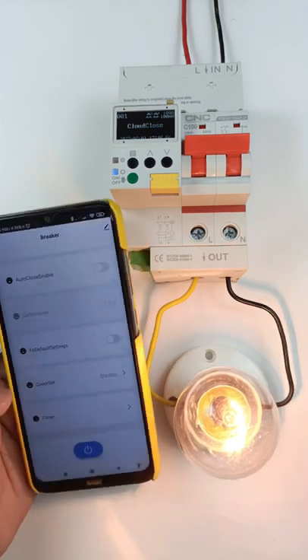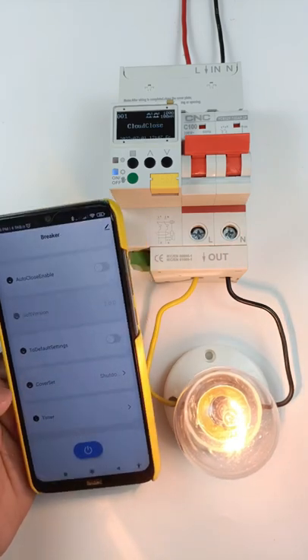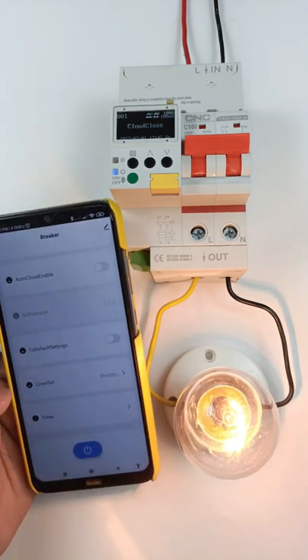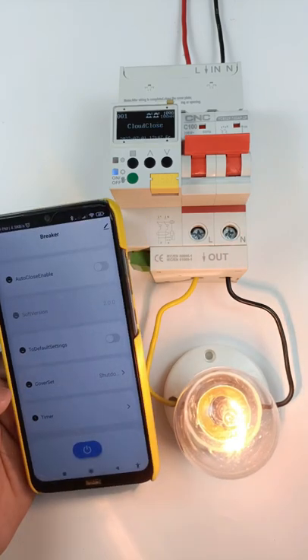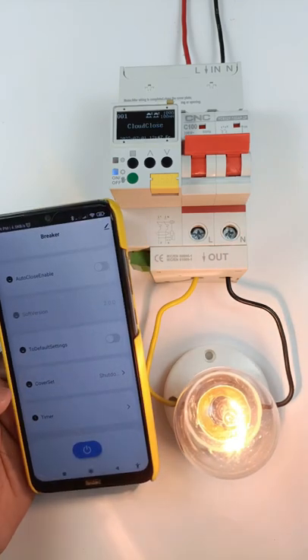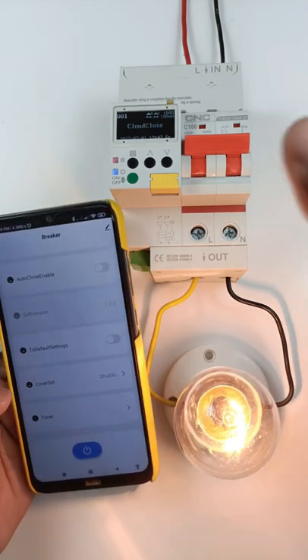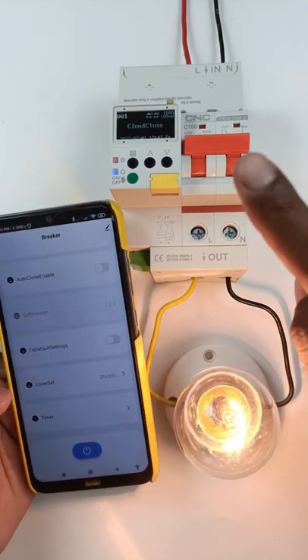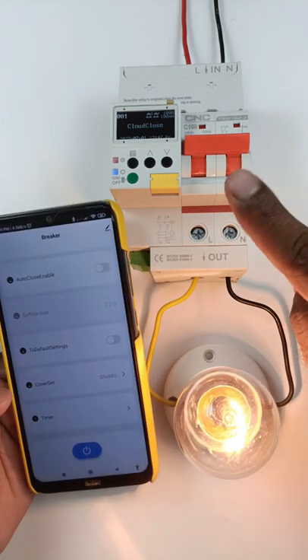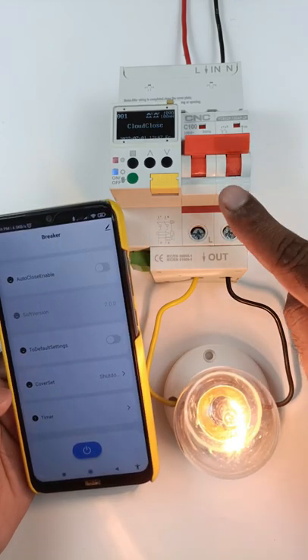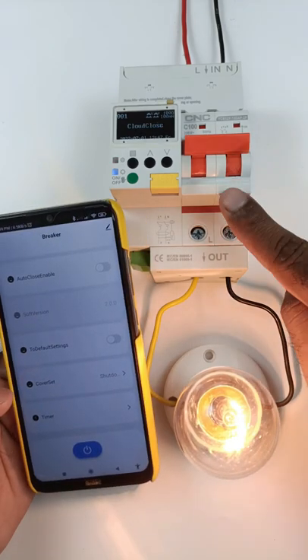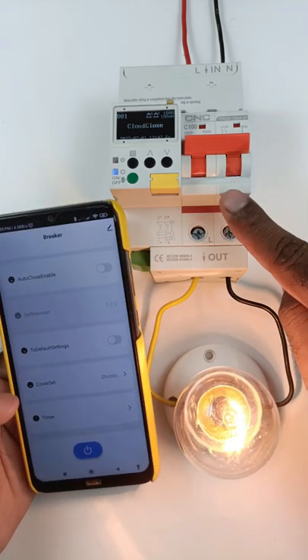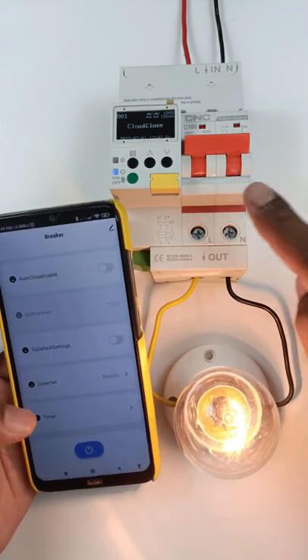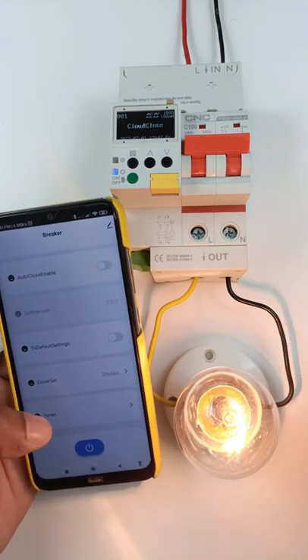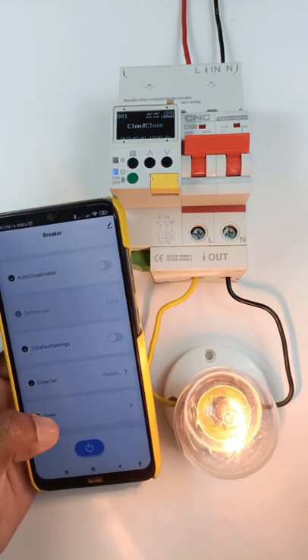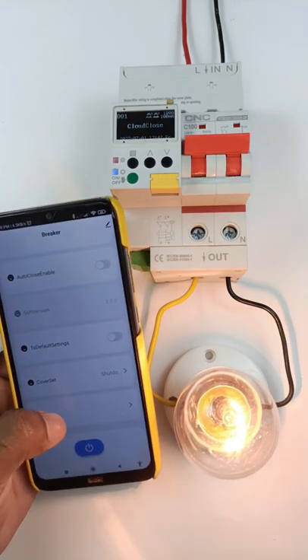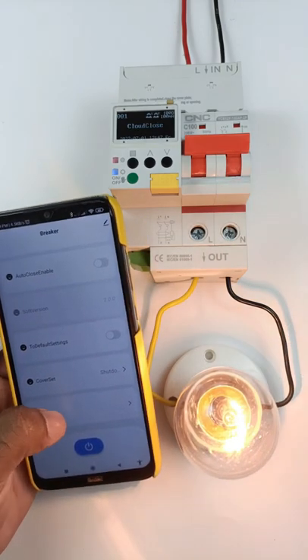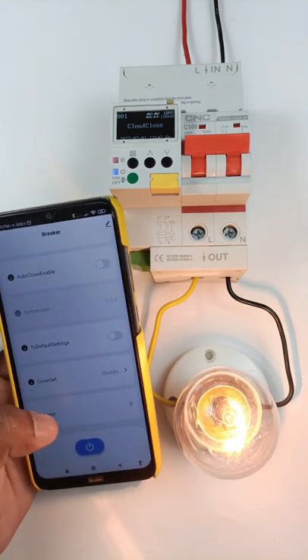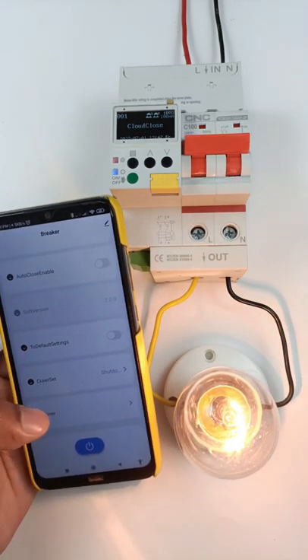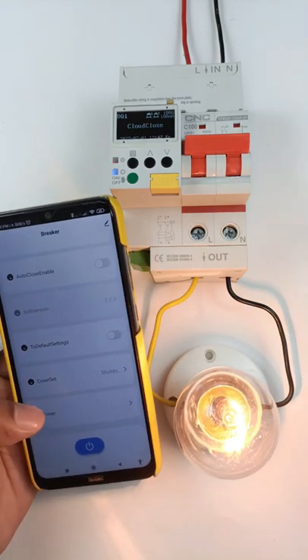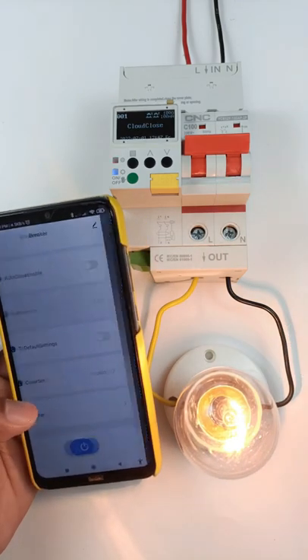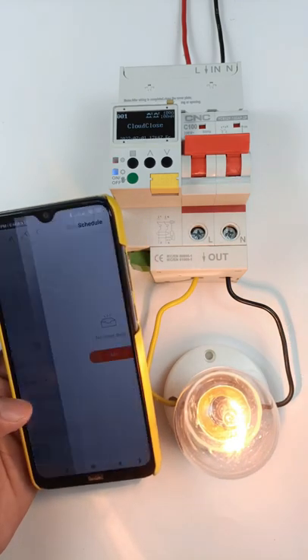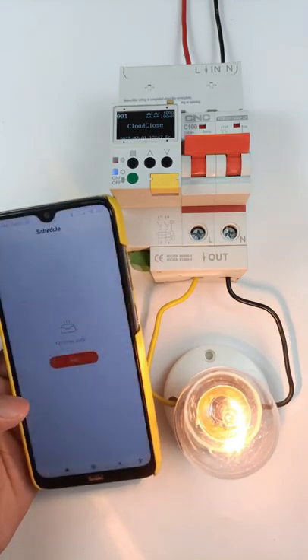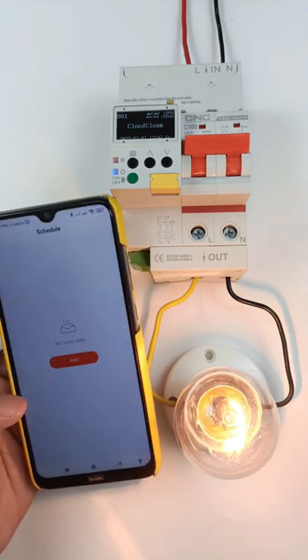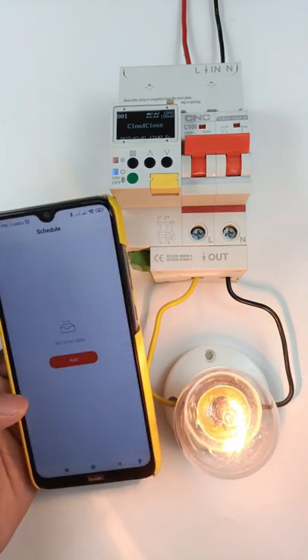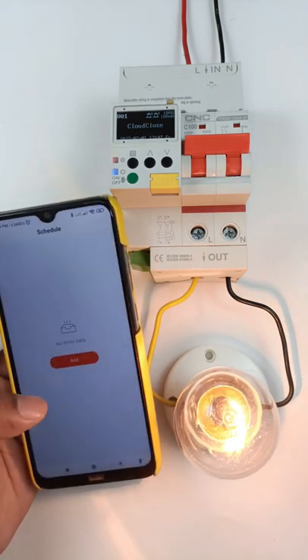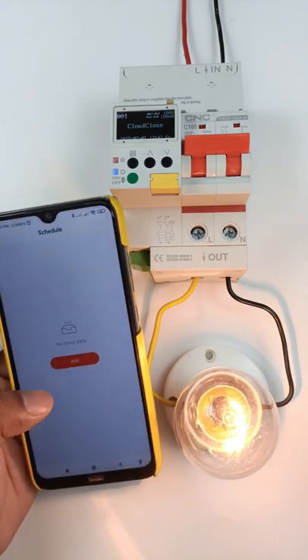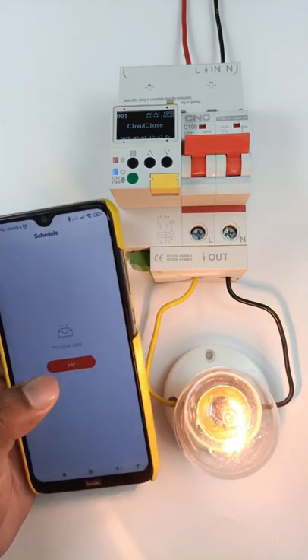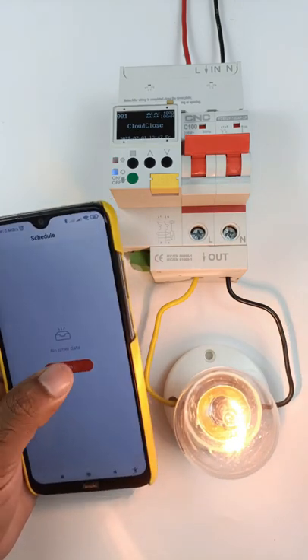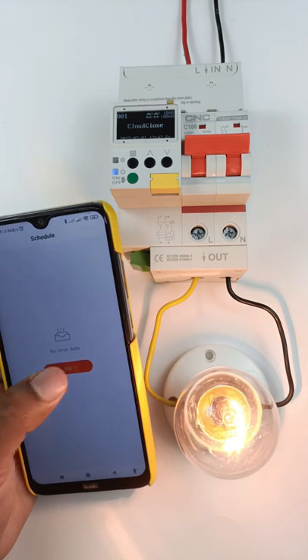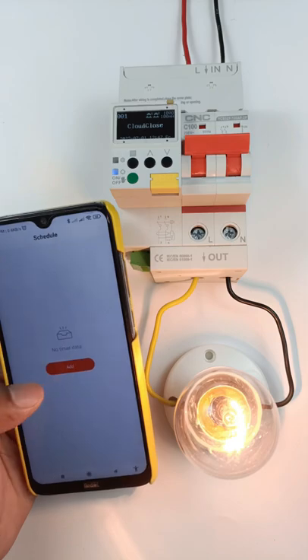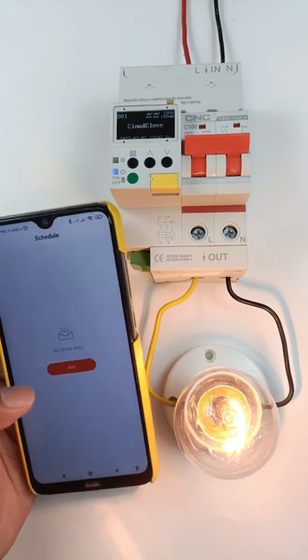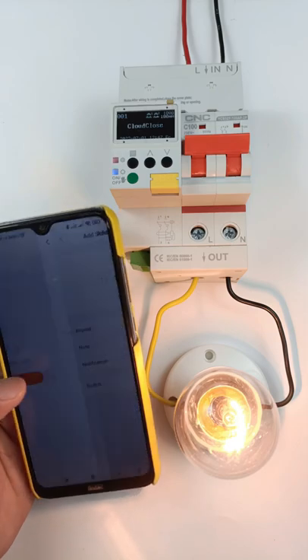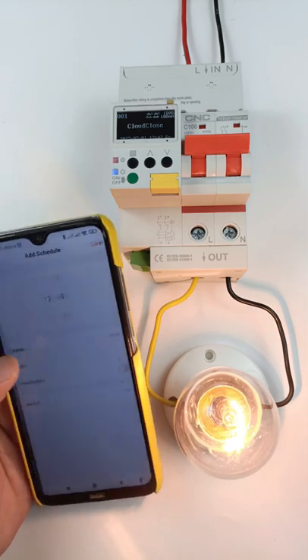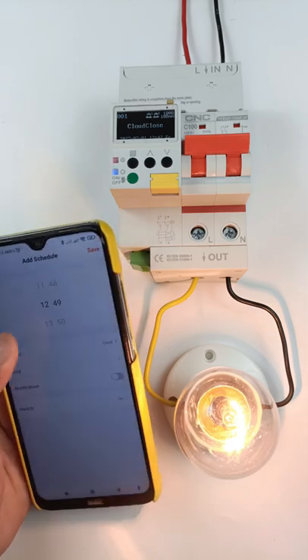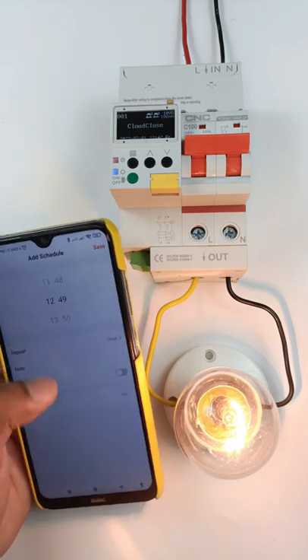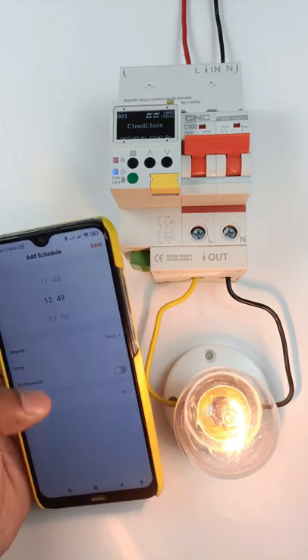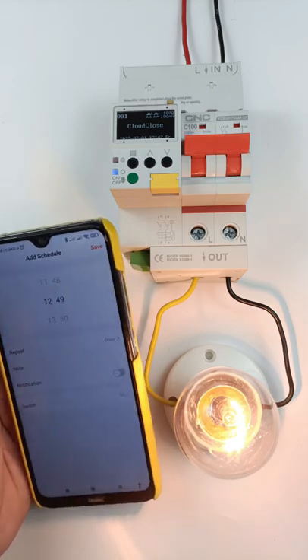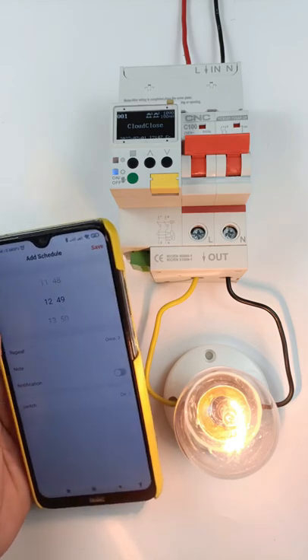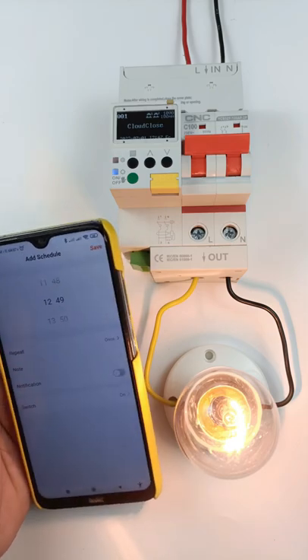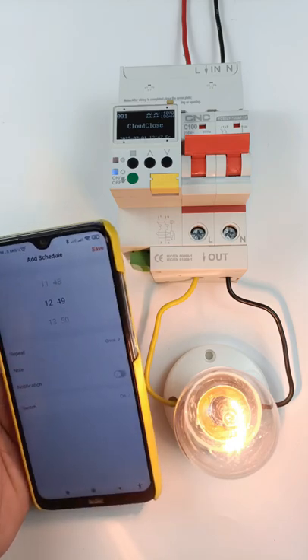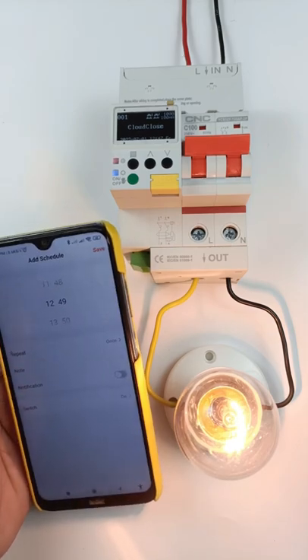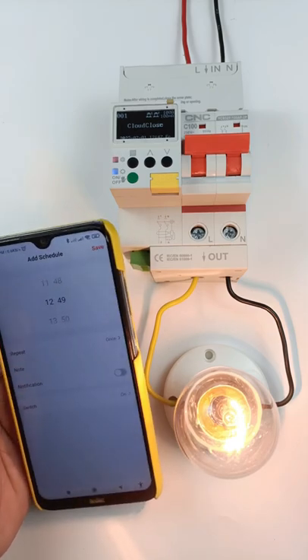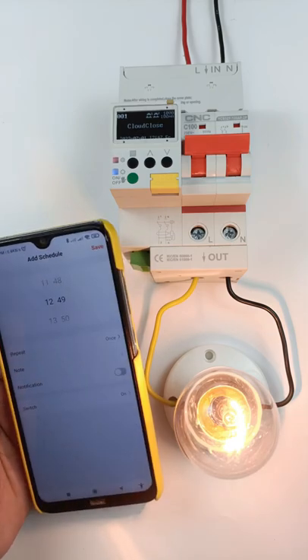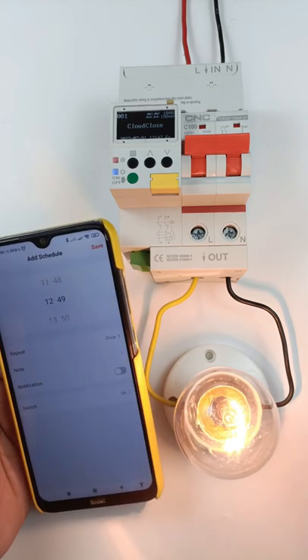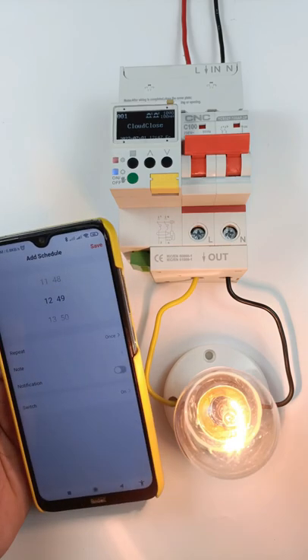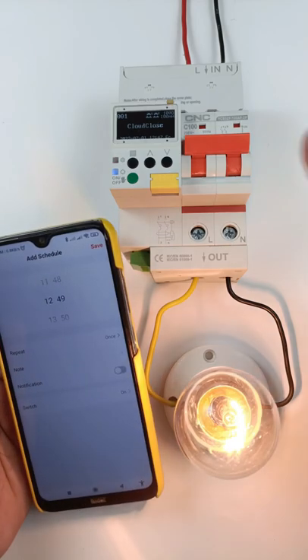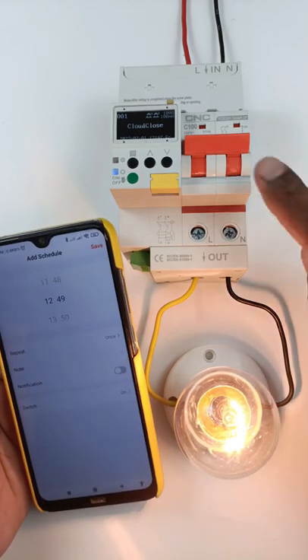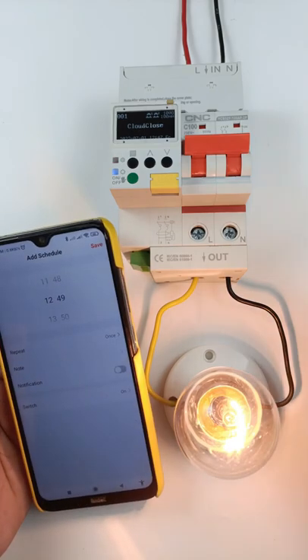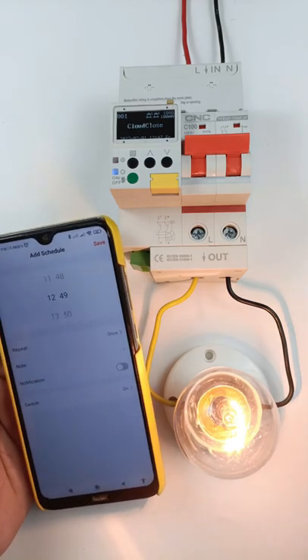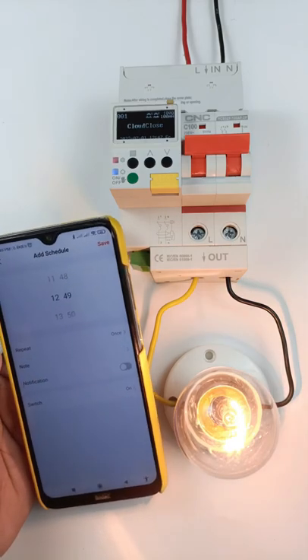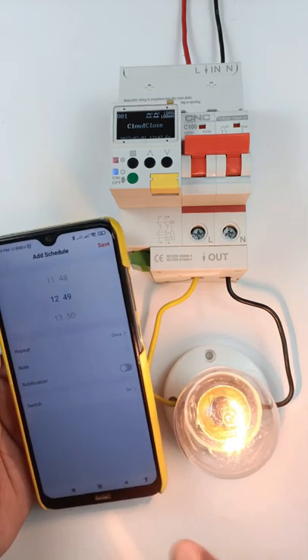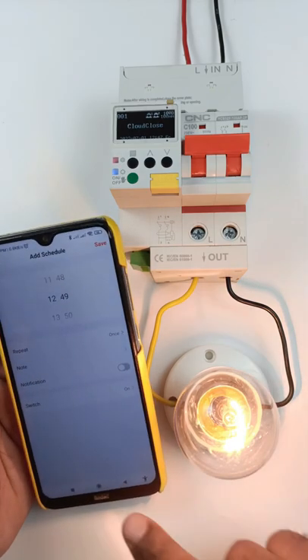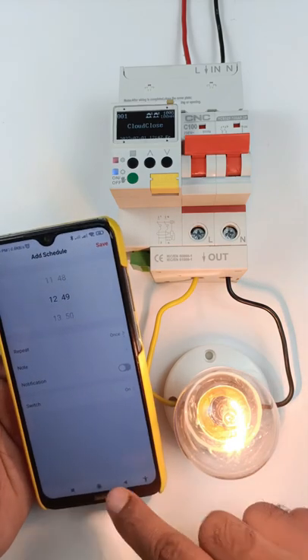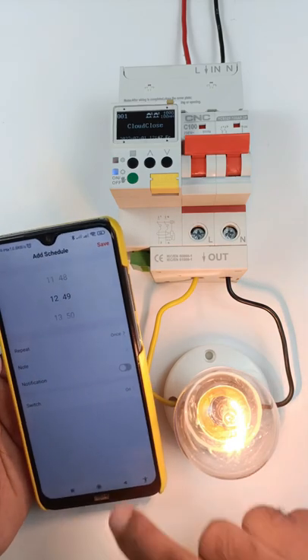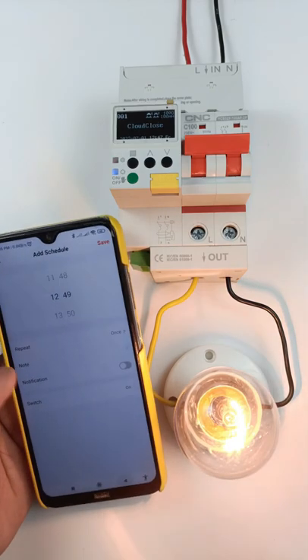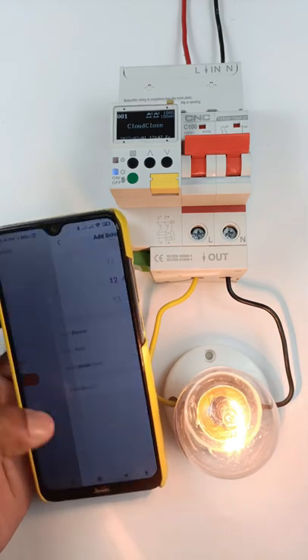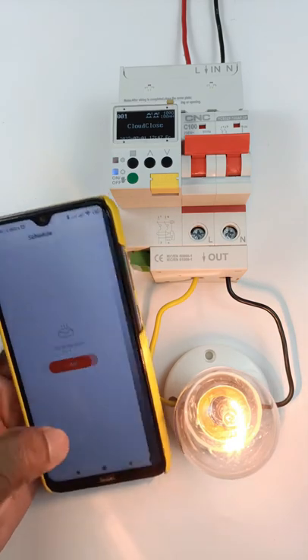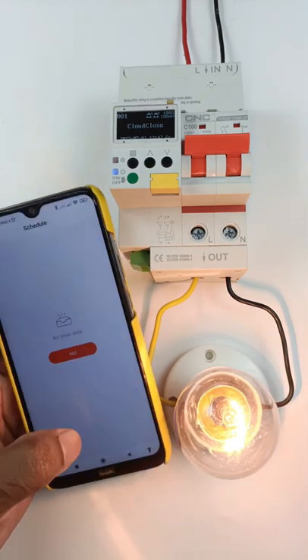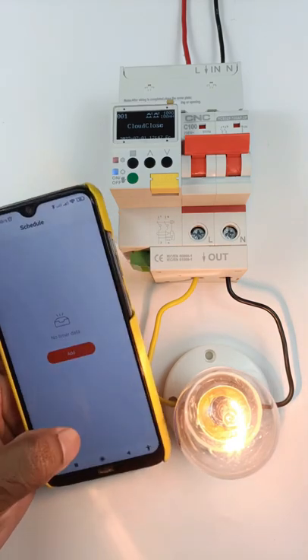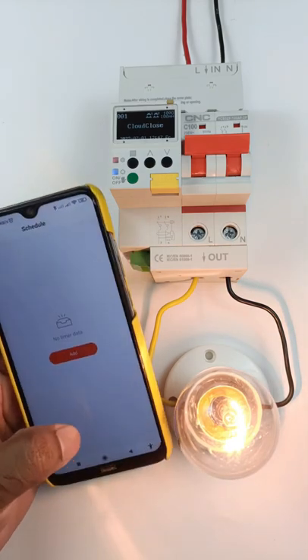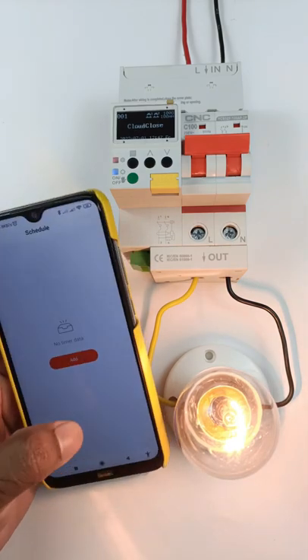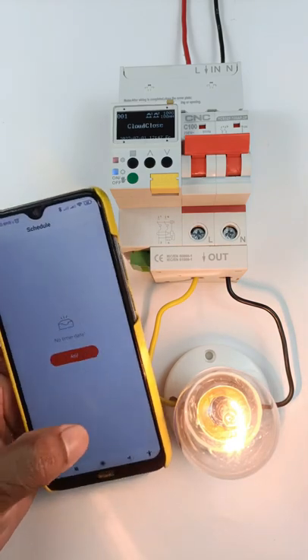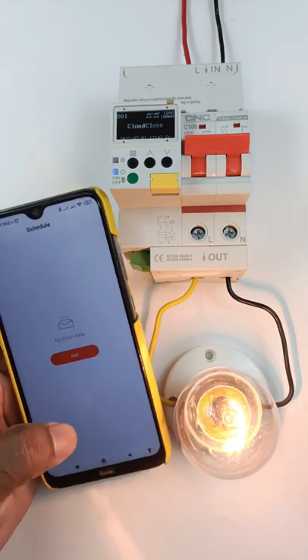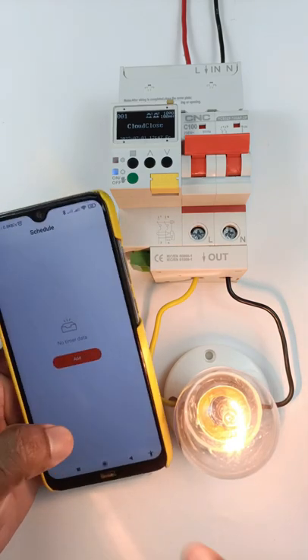You can also operate this breaker with a timer. Whatever time you program here, according to that, the breaker turns on or off.